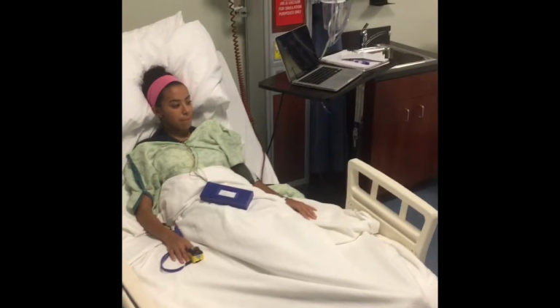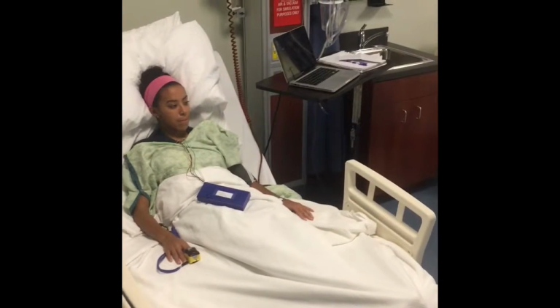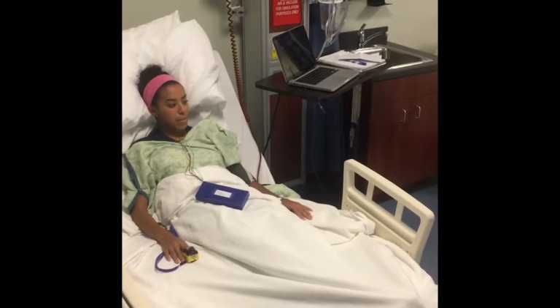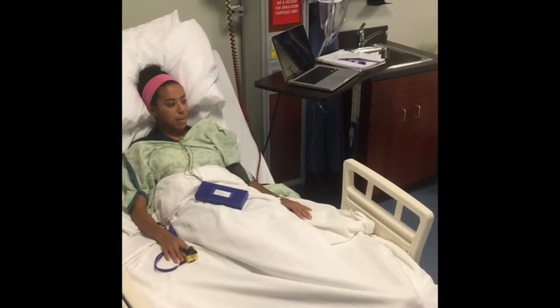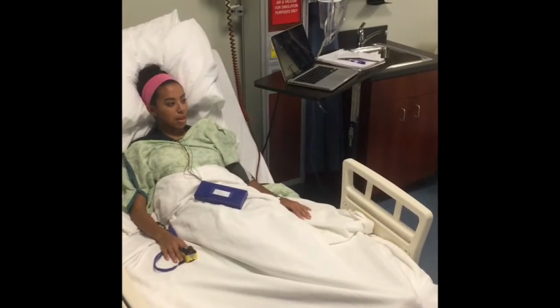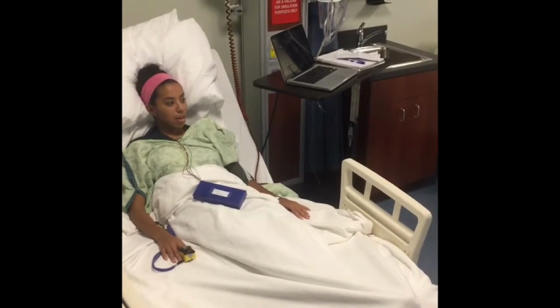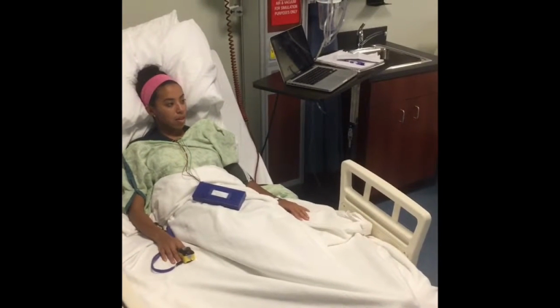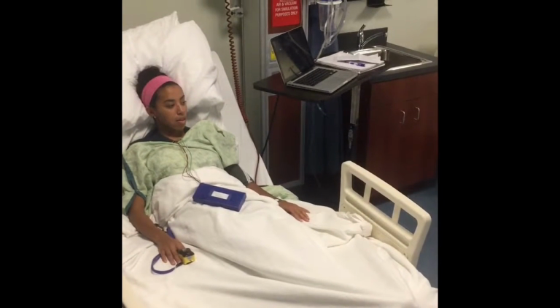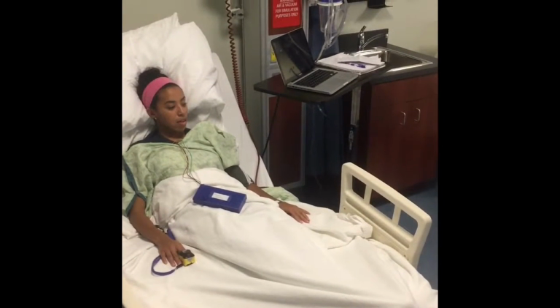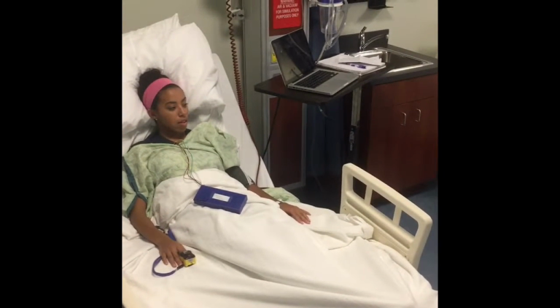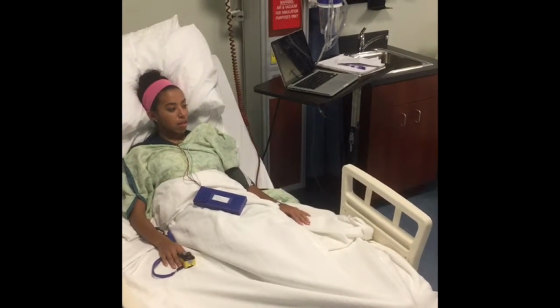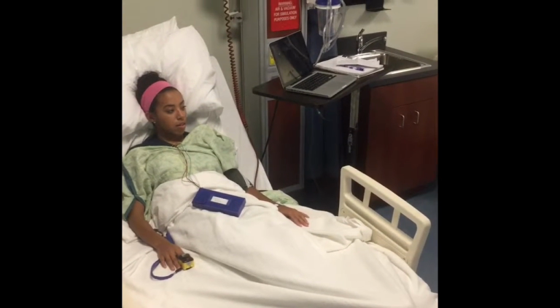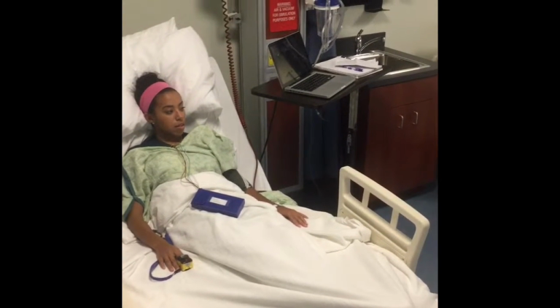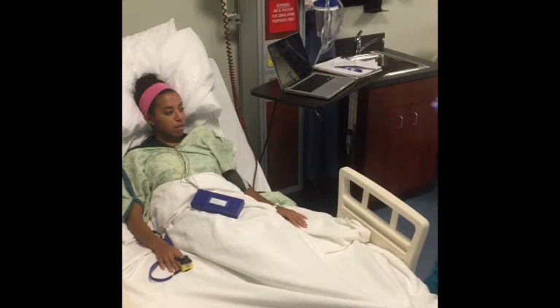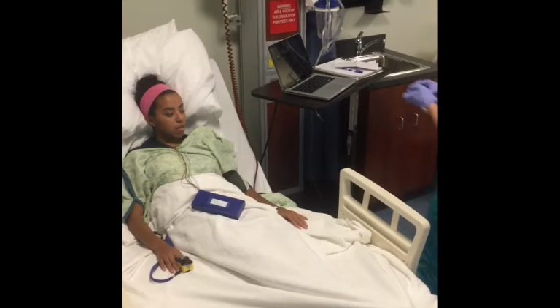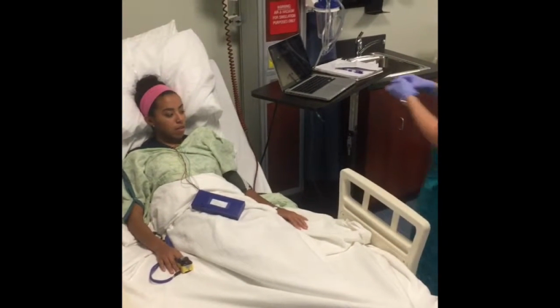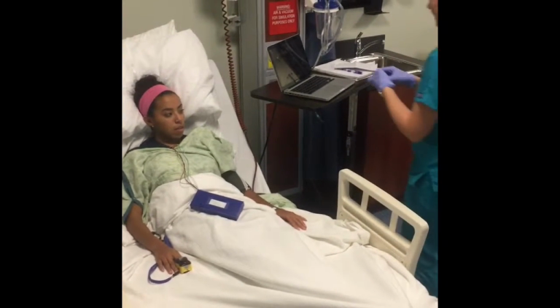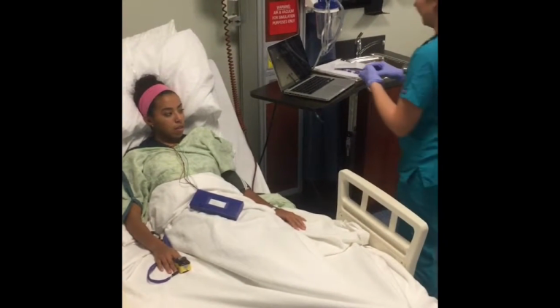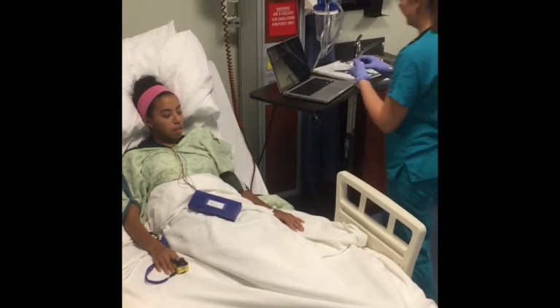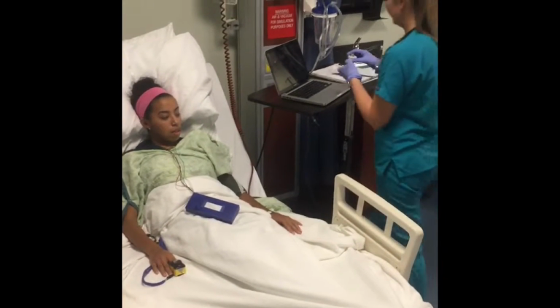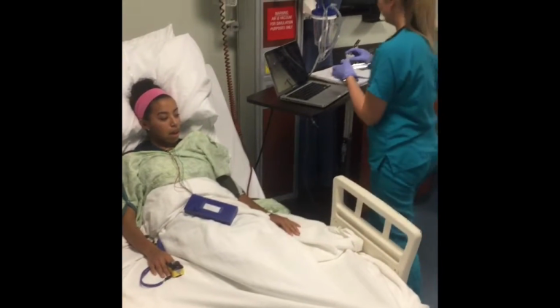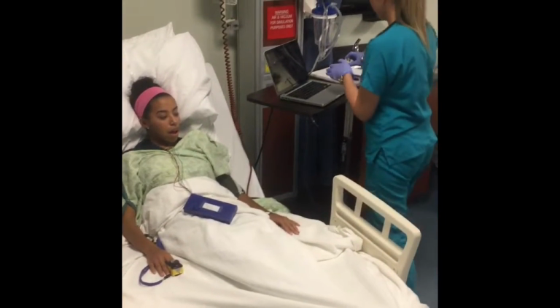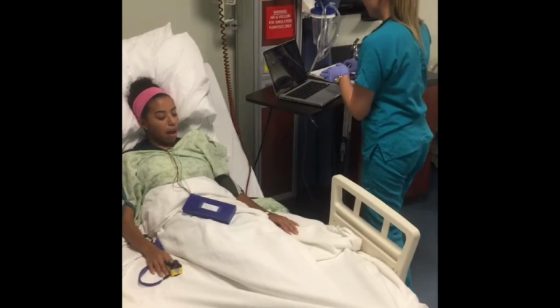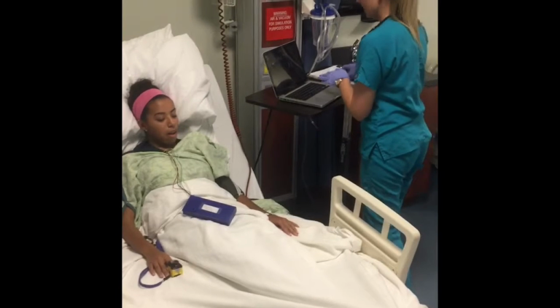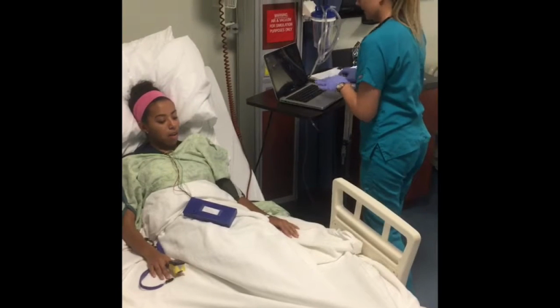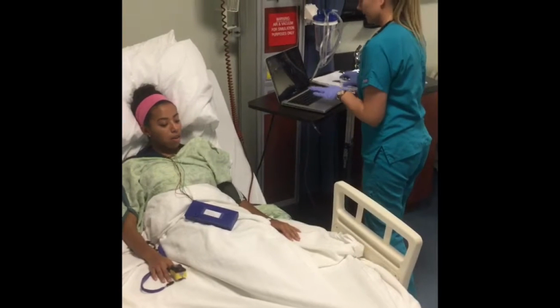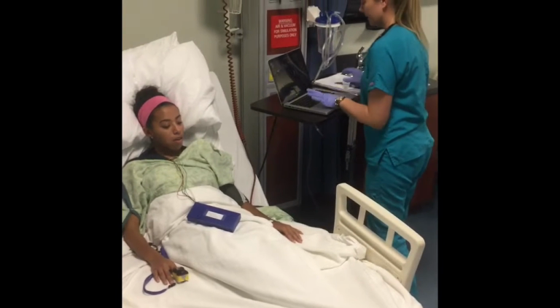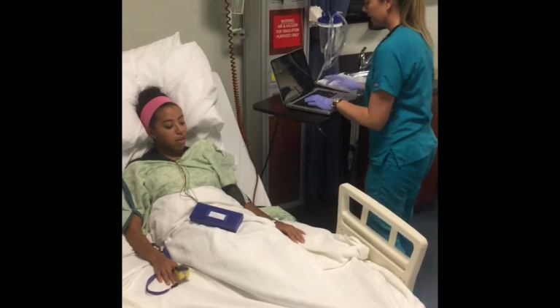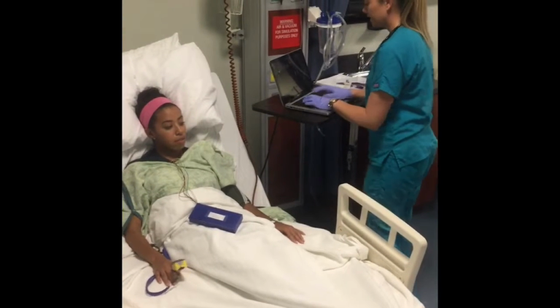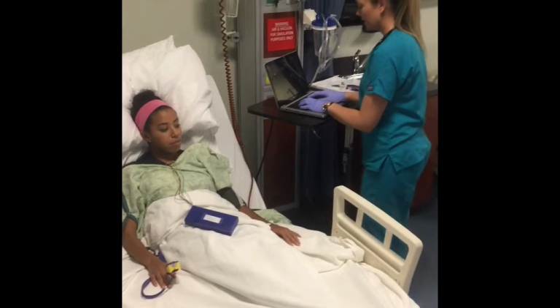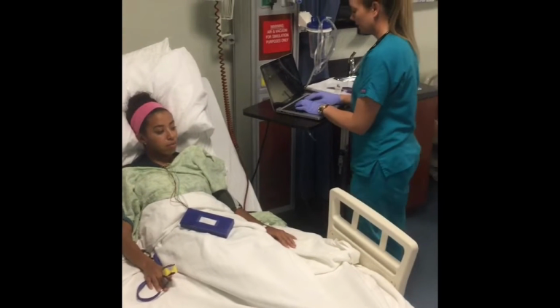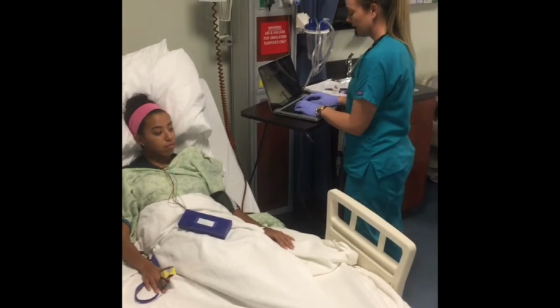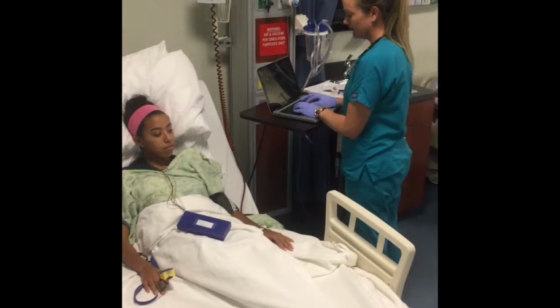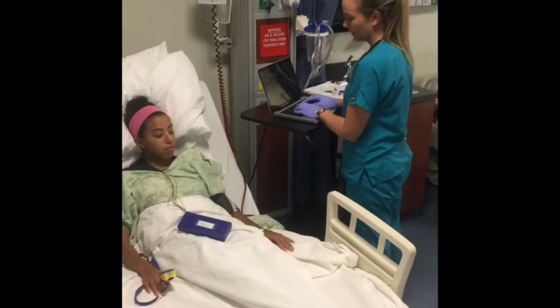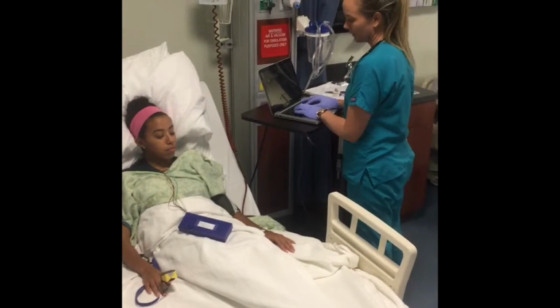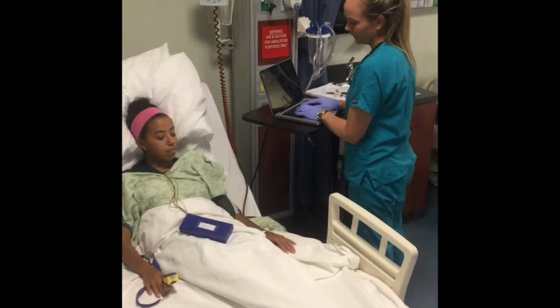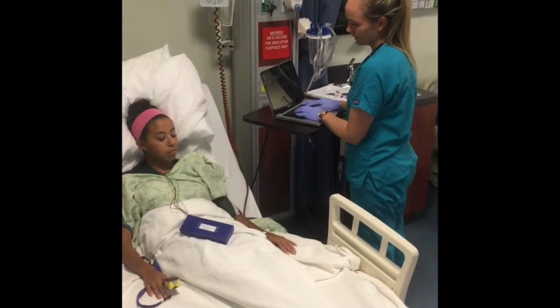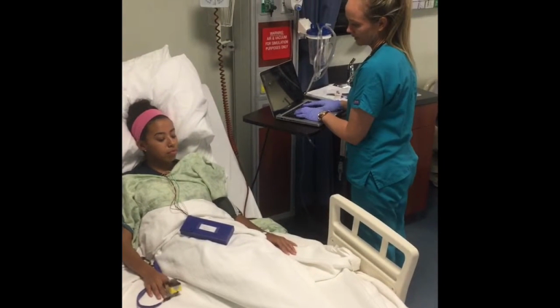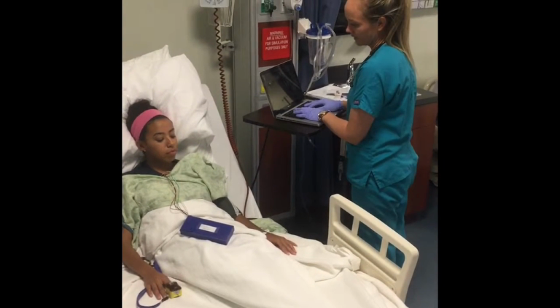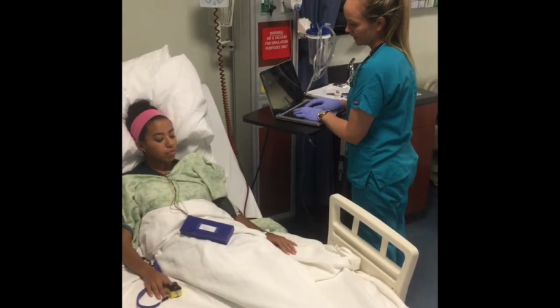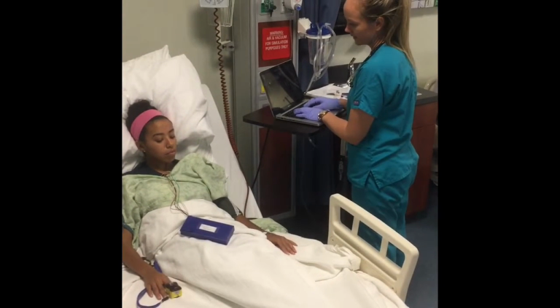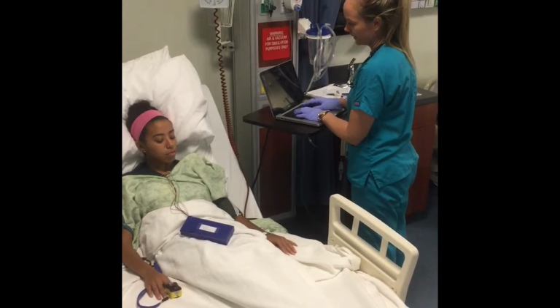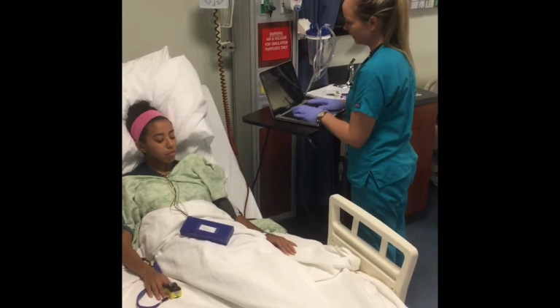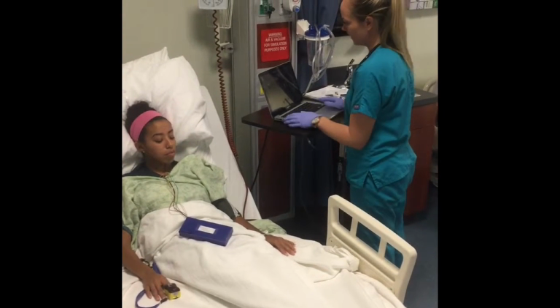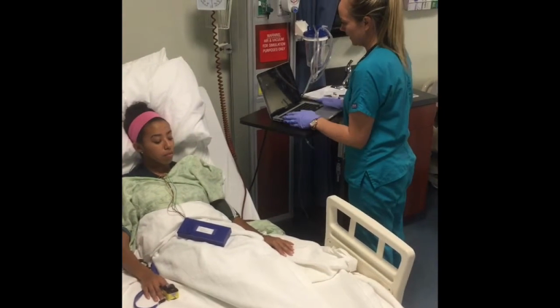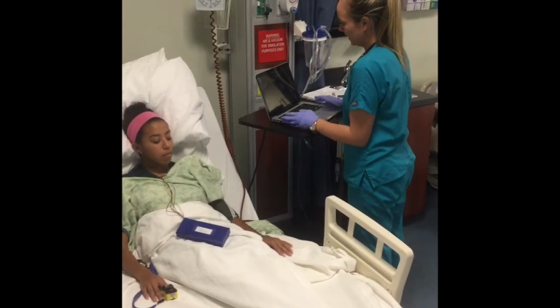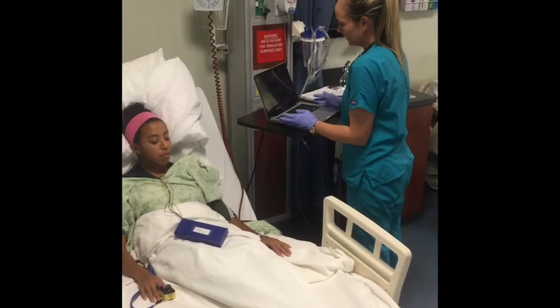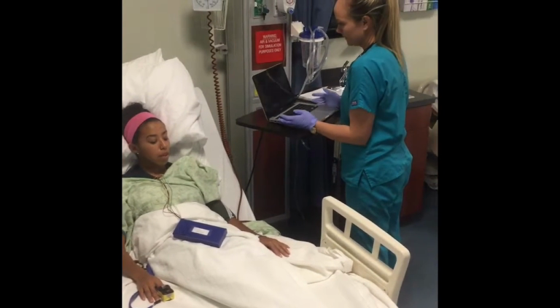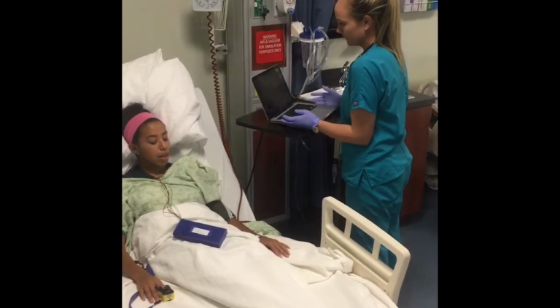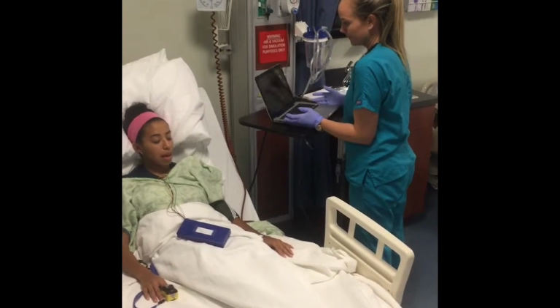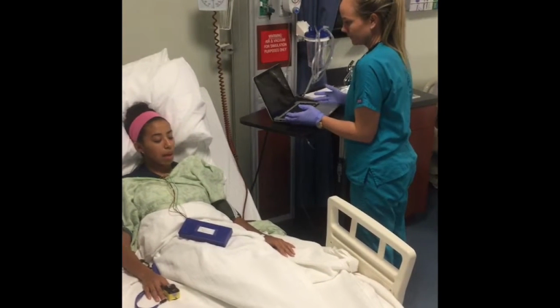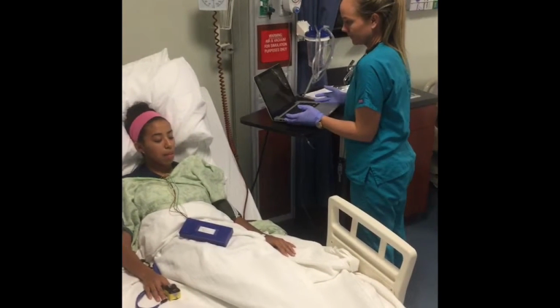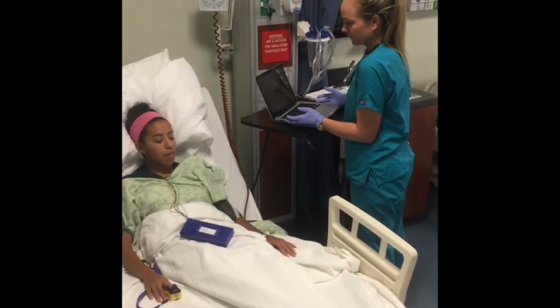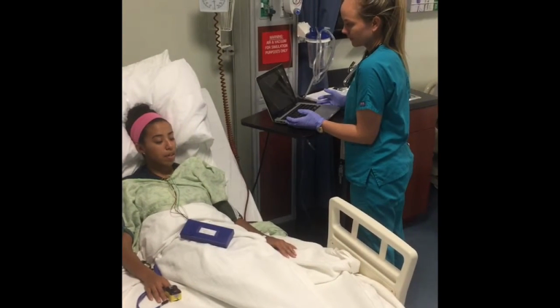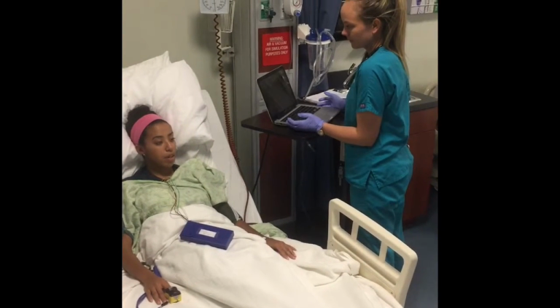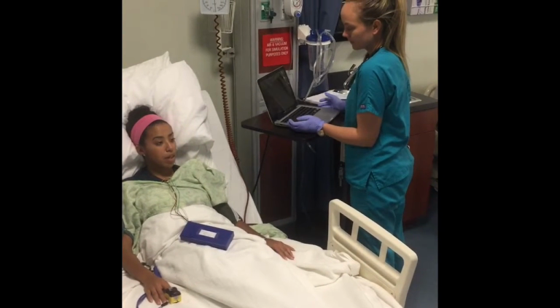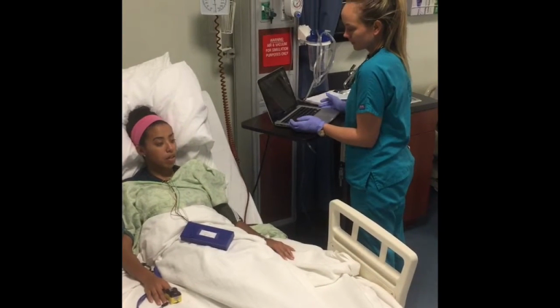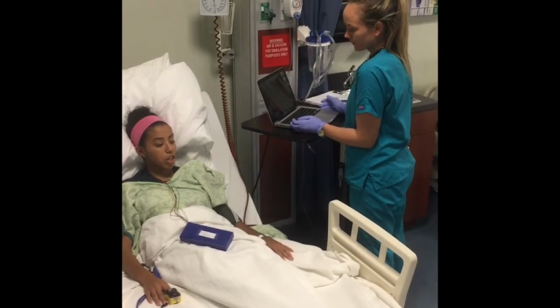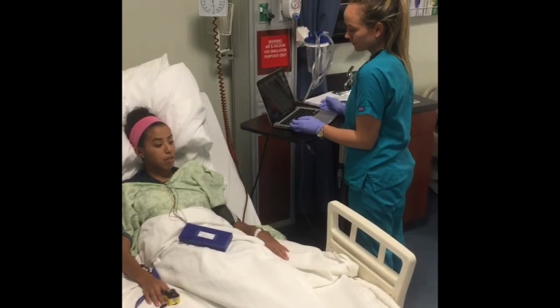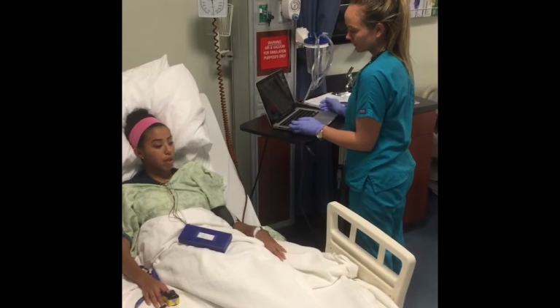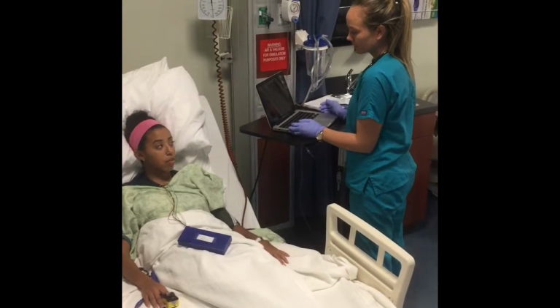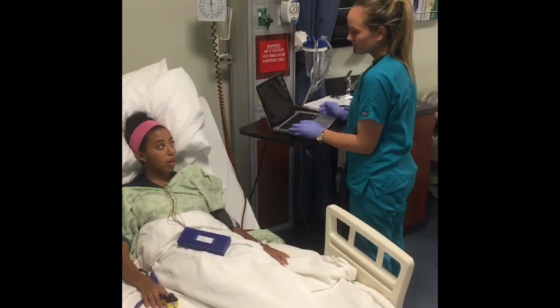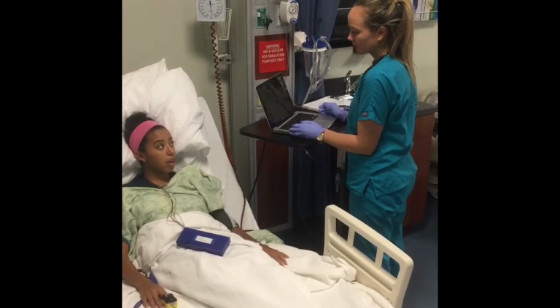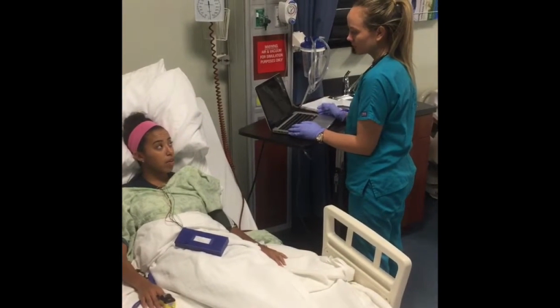Hi, I'm Hannah. I'm going to be your nurse today. Can you tell me, are you currently experiencing any pain? Yeah, I'm having a lot of chest pain right now.